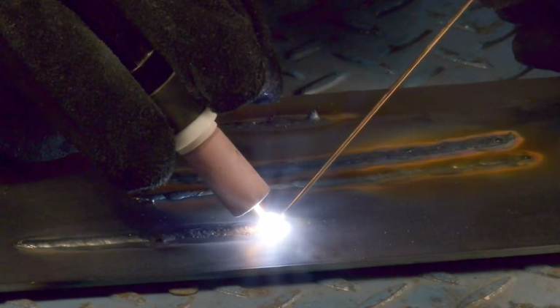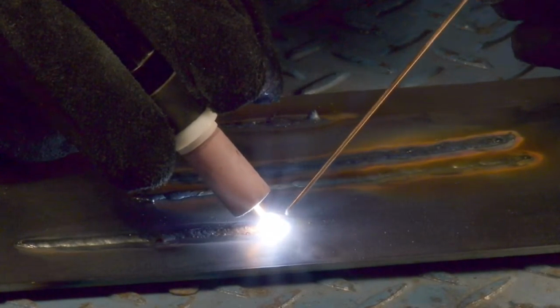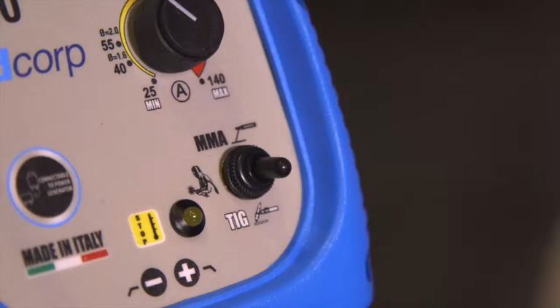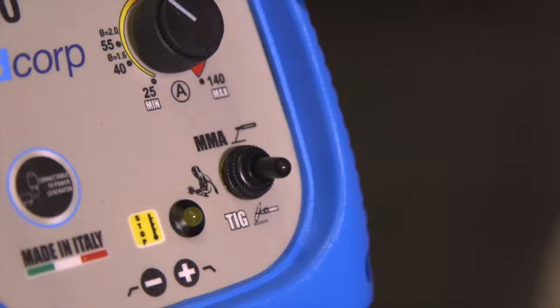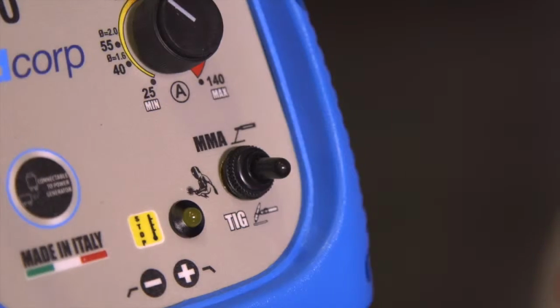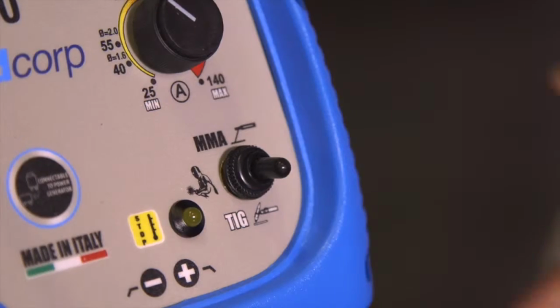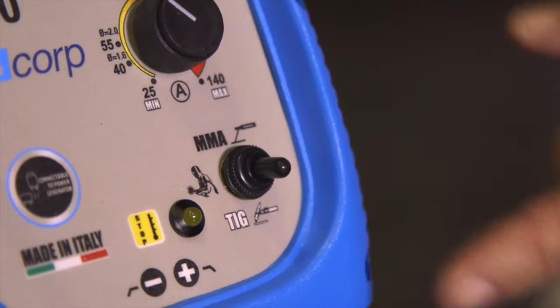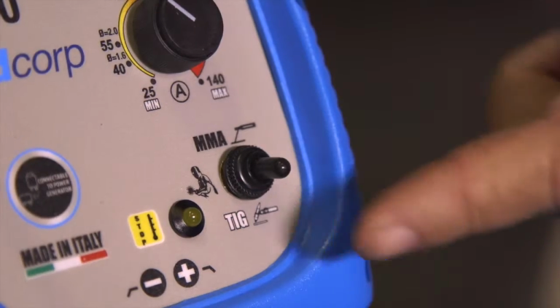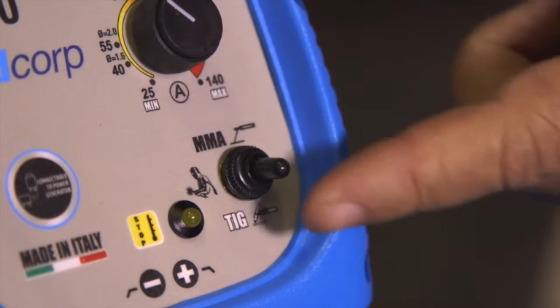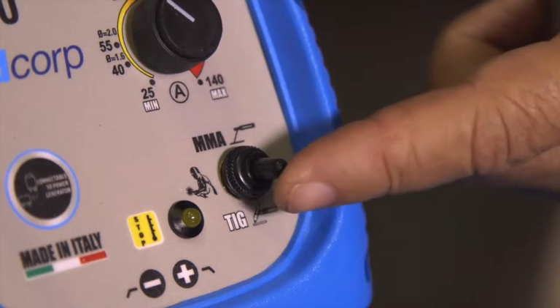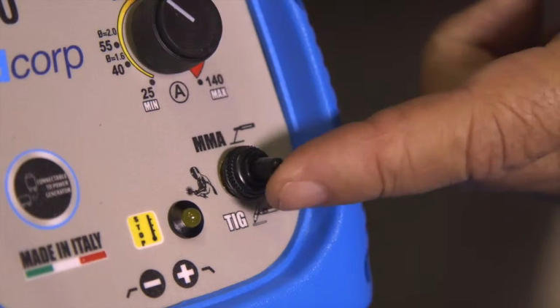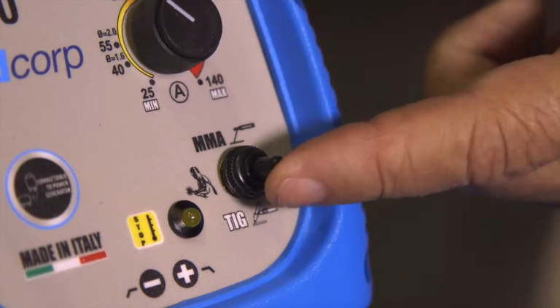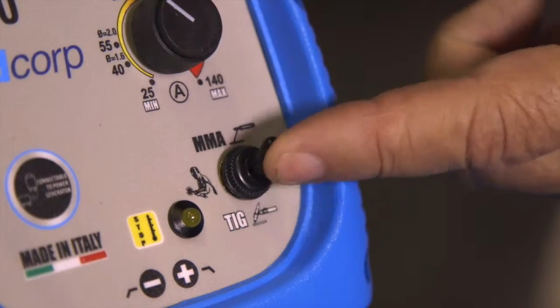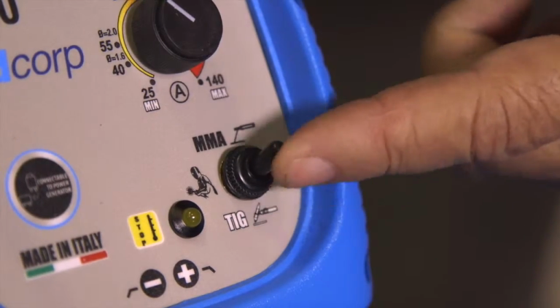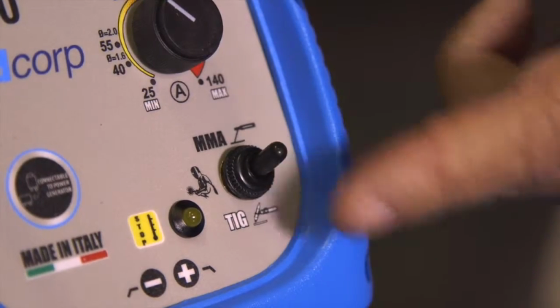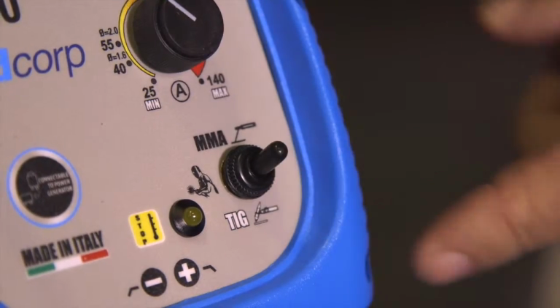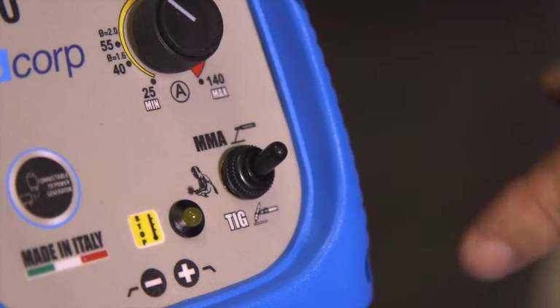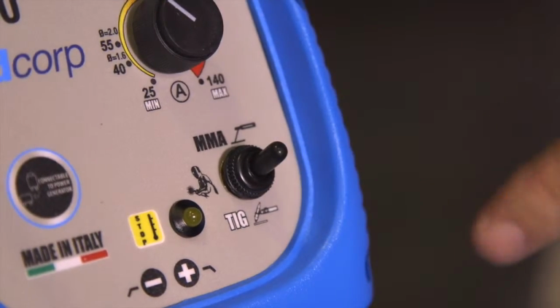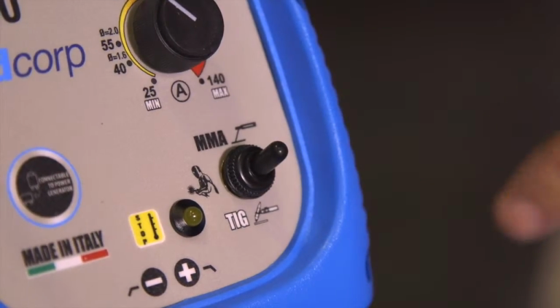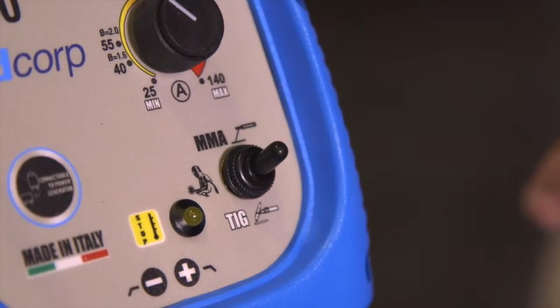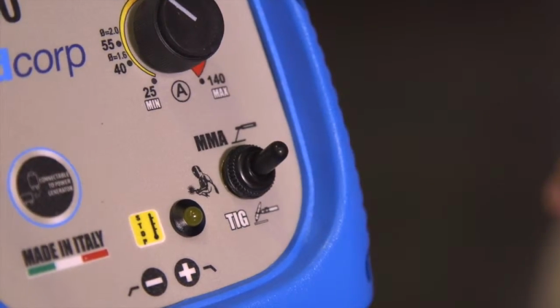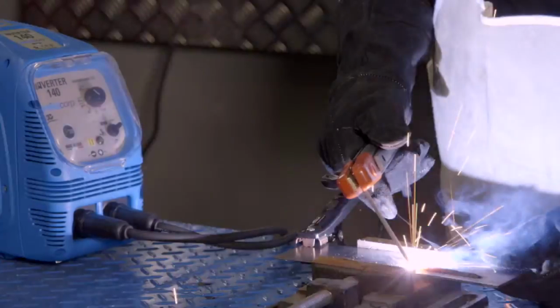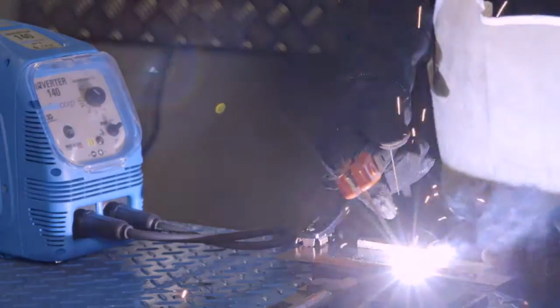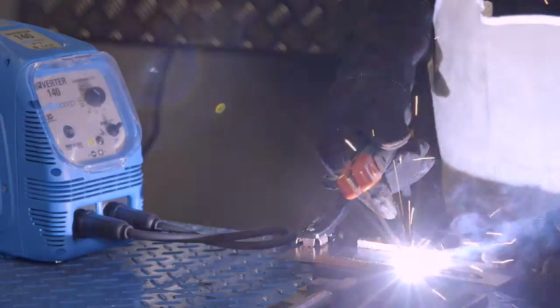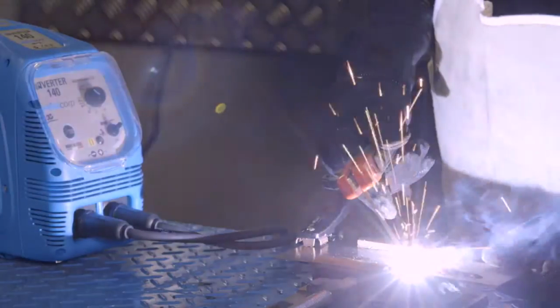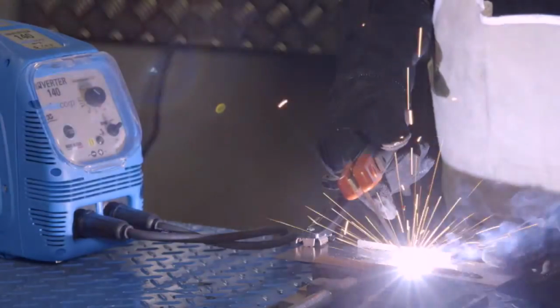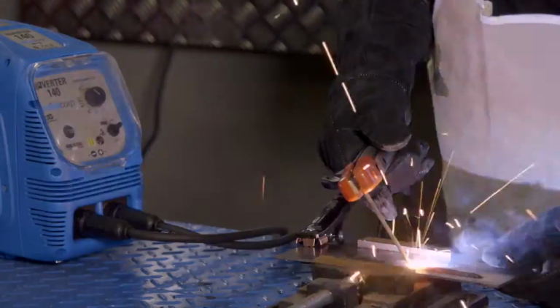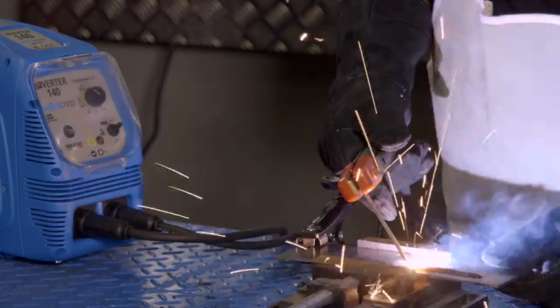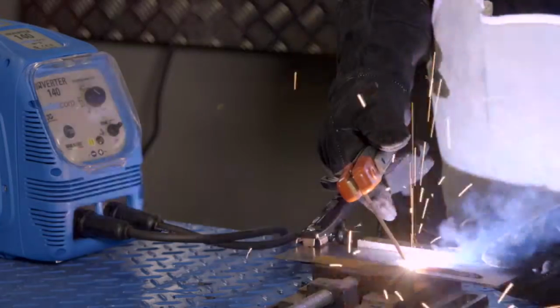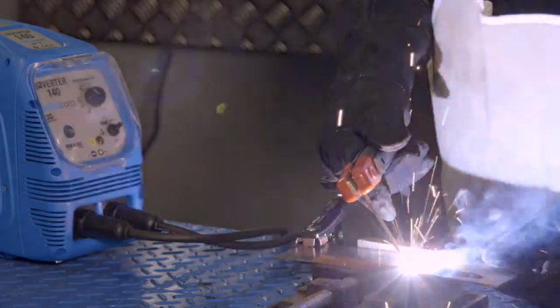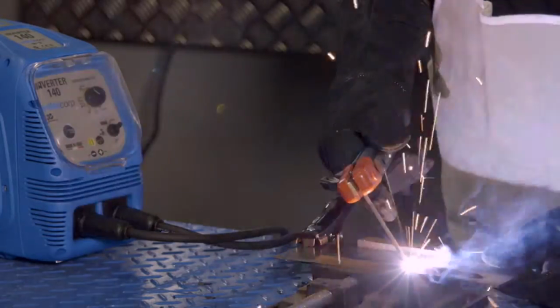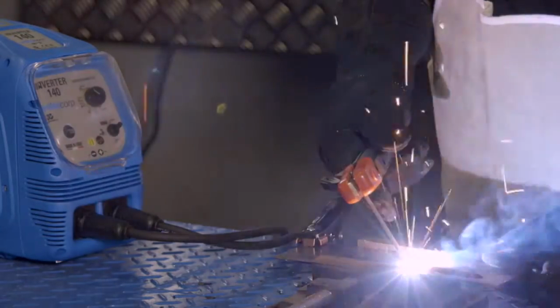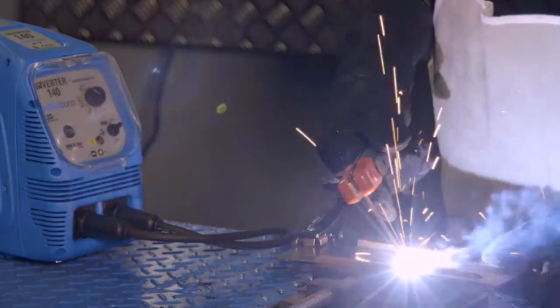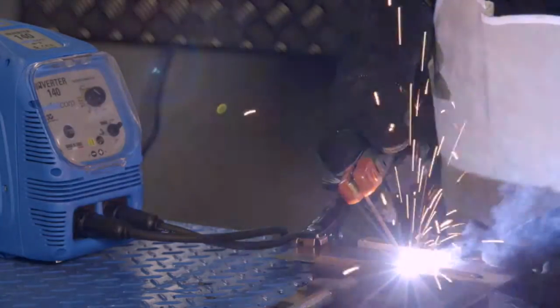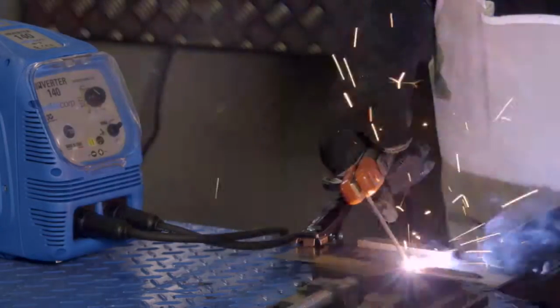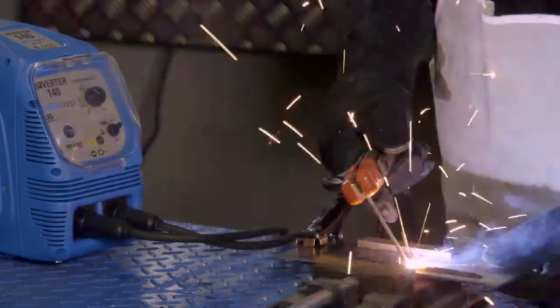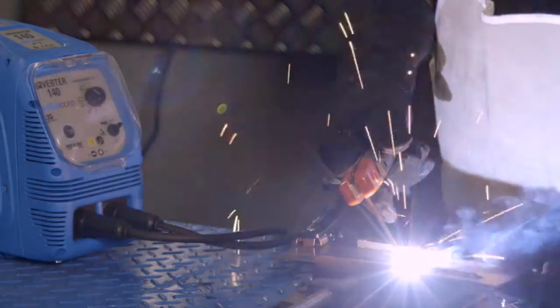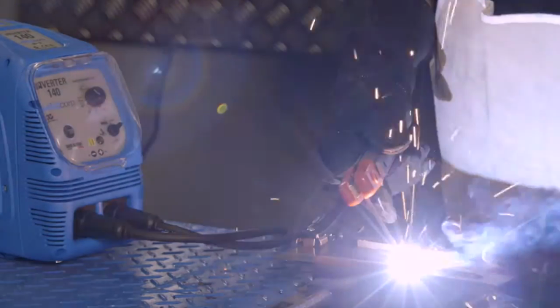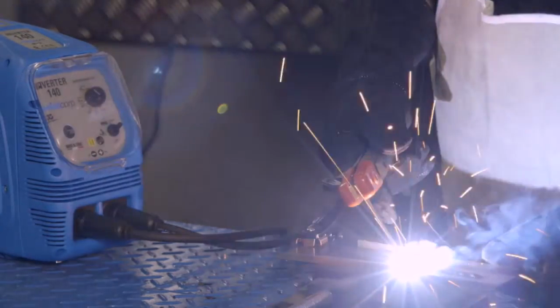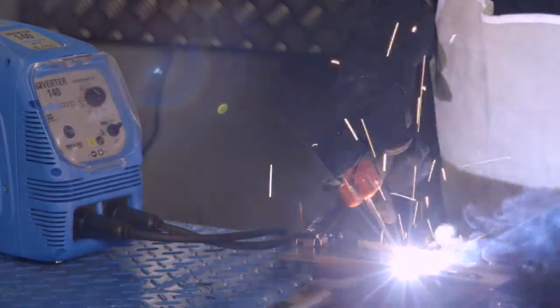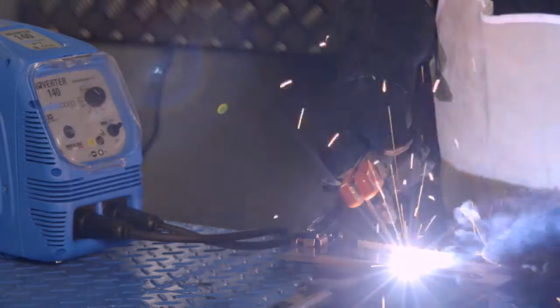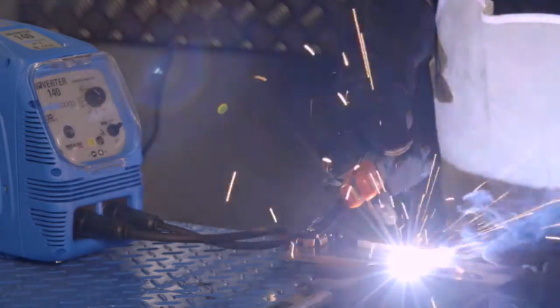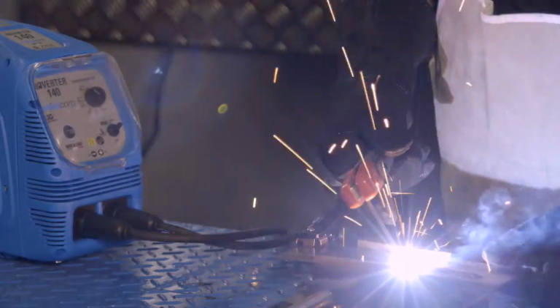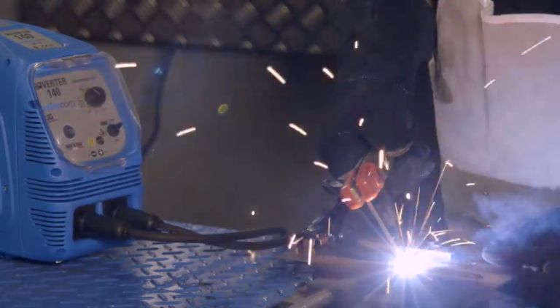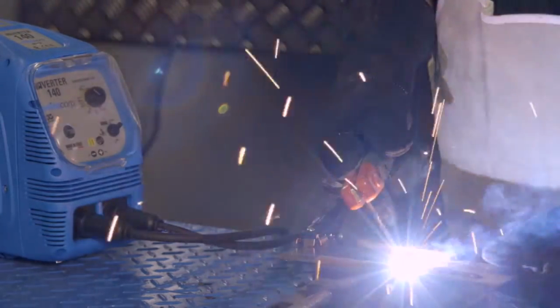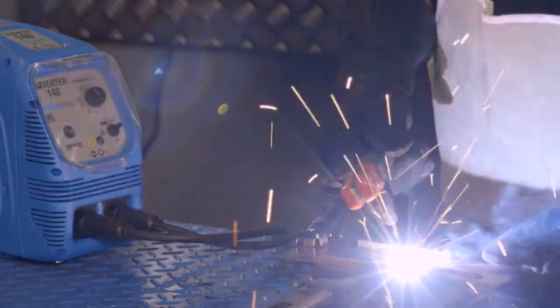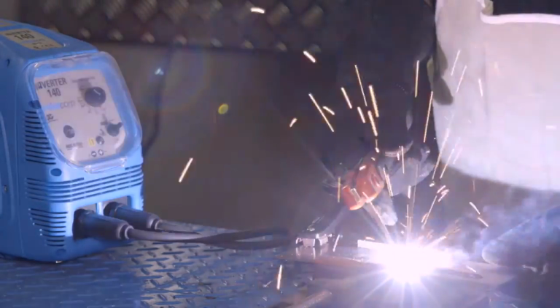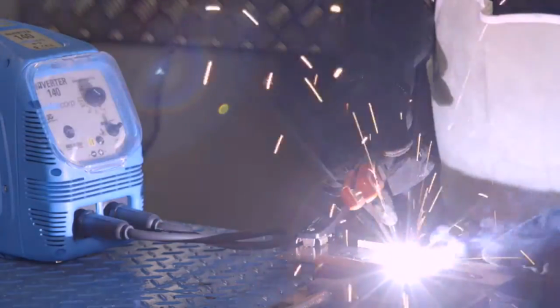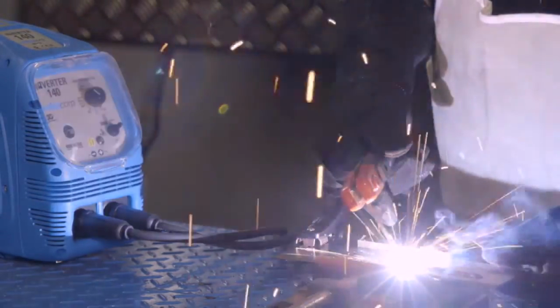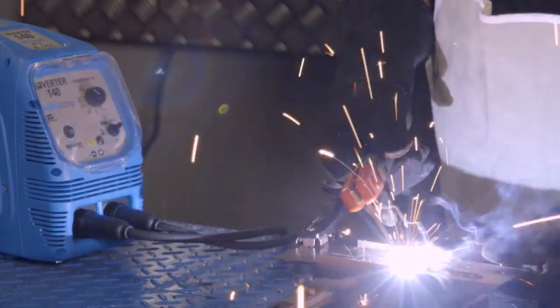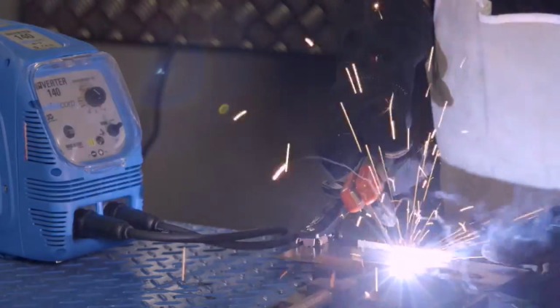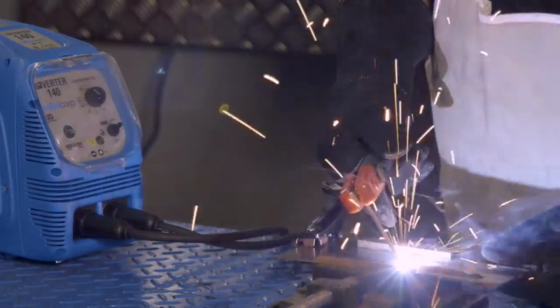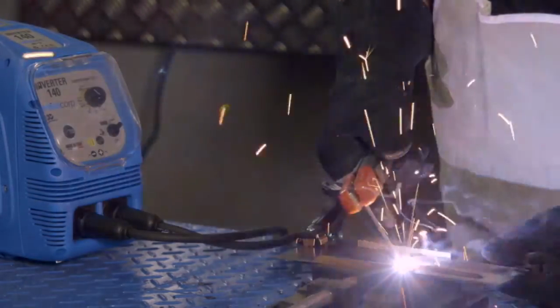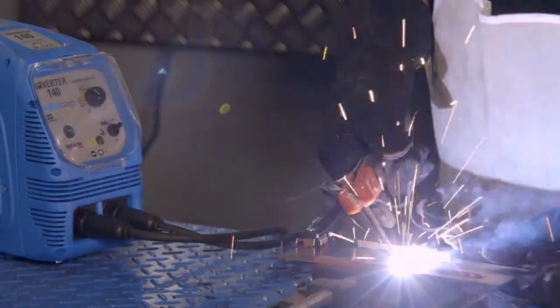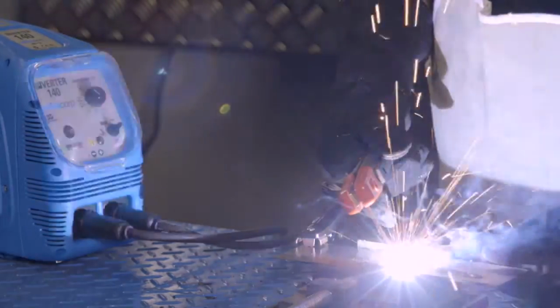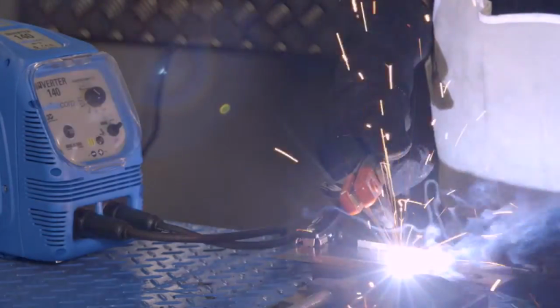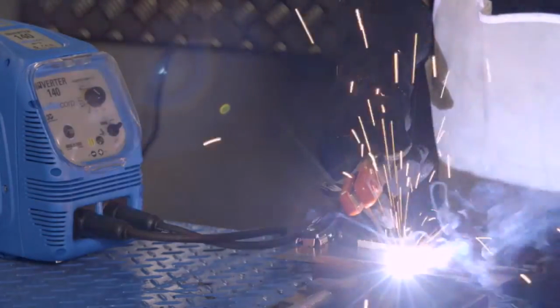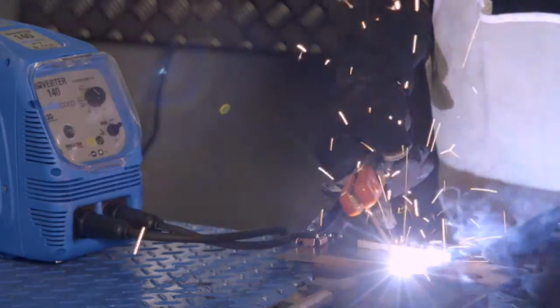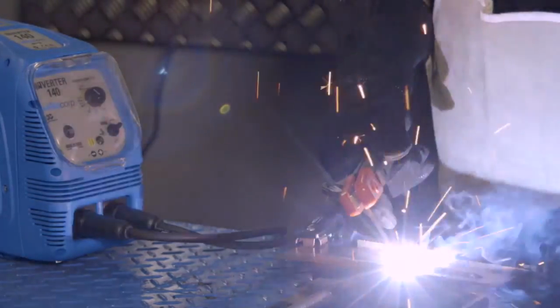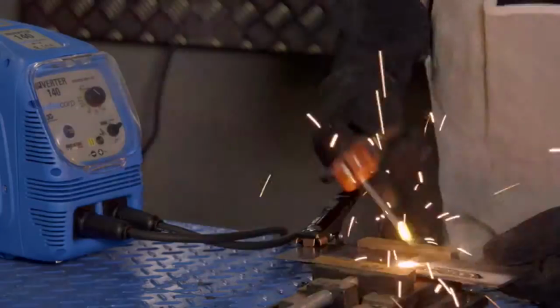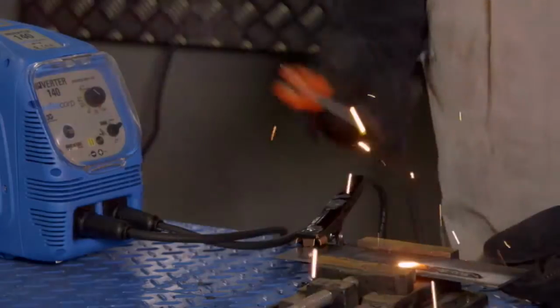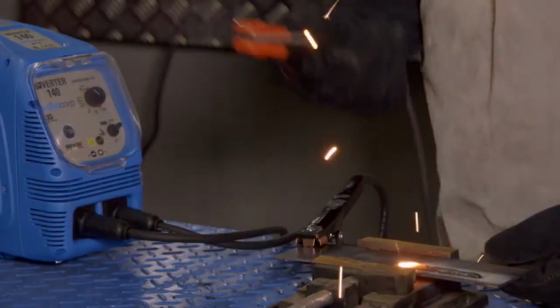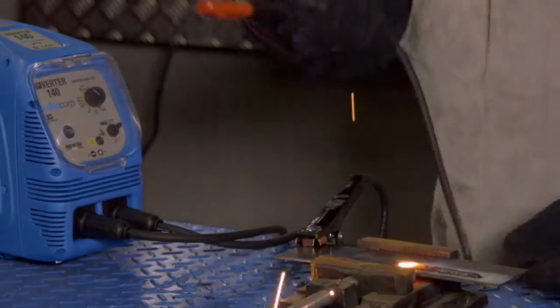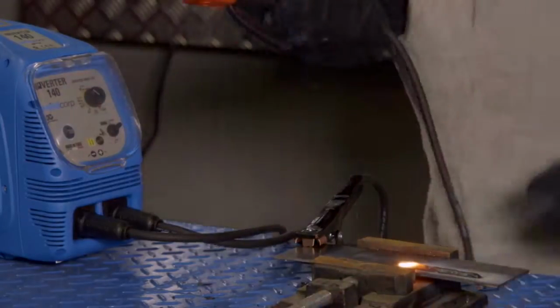Having the option of both arc and TIG welding, these machines give more flexibility and range in the types of welds required.